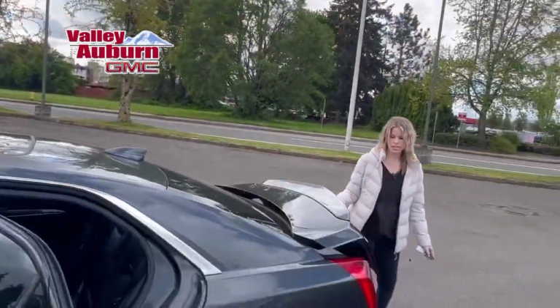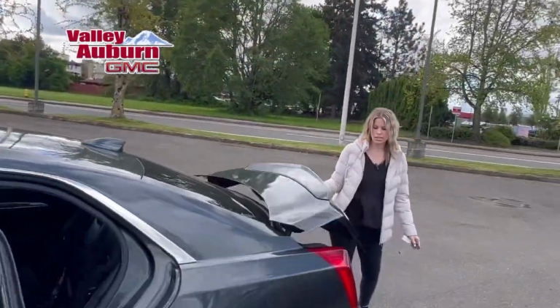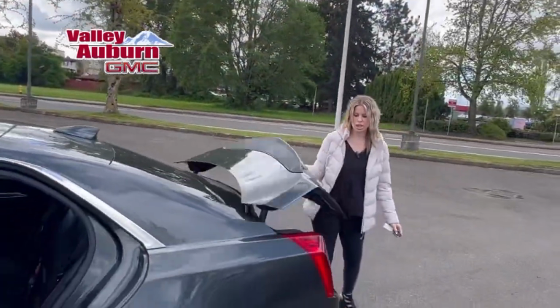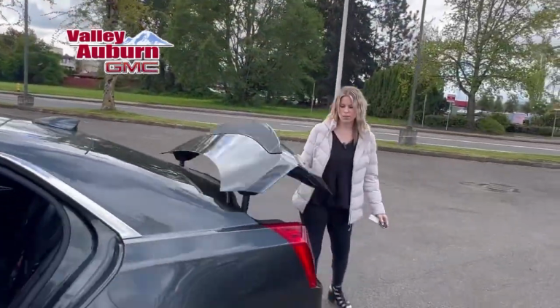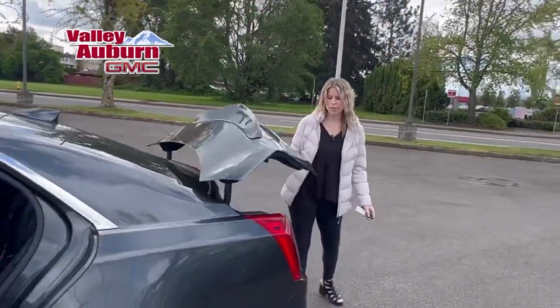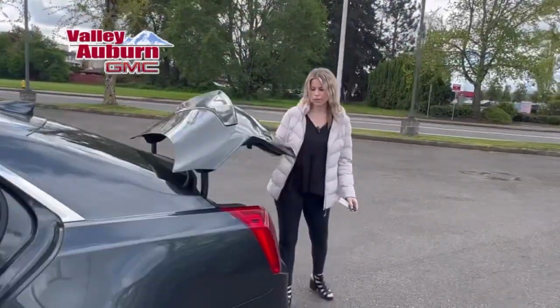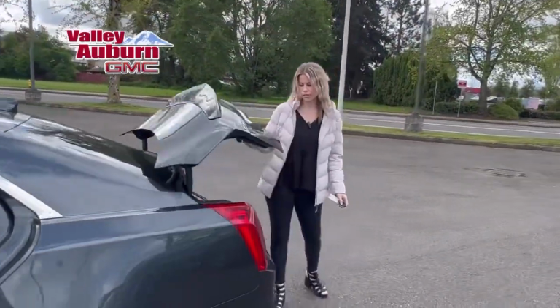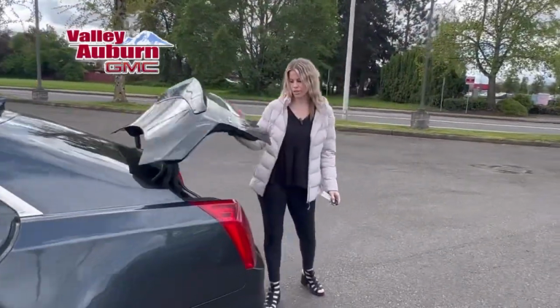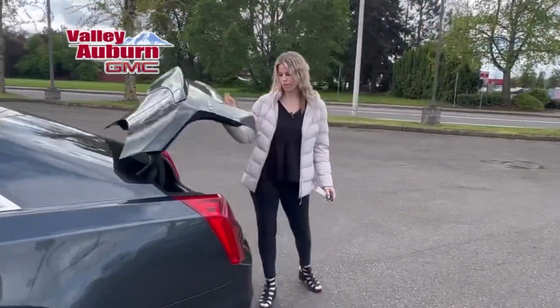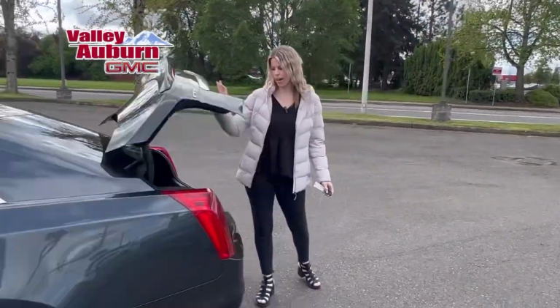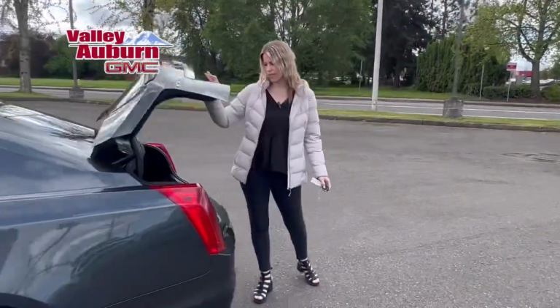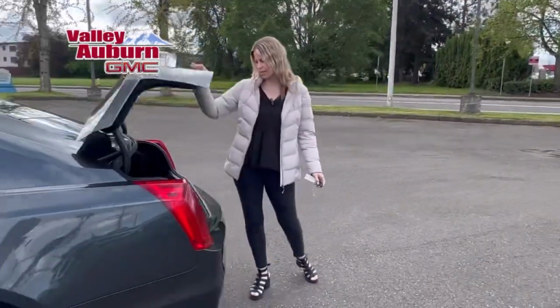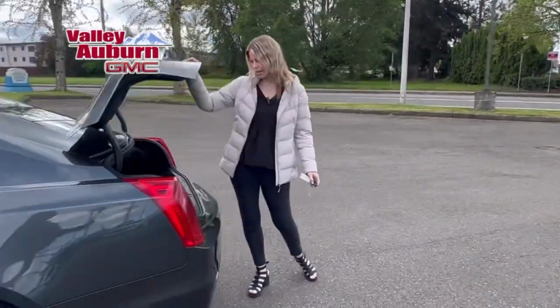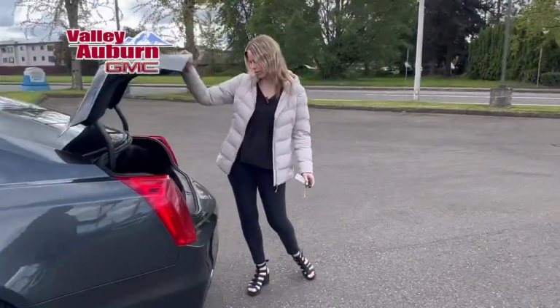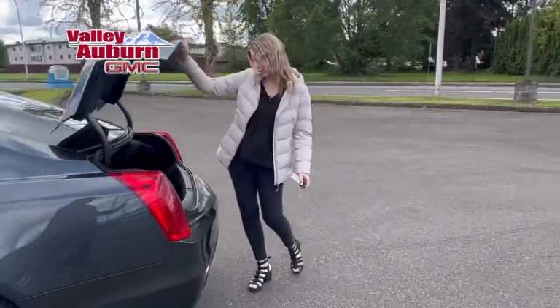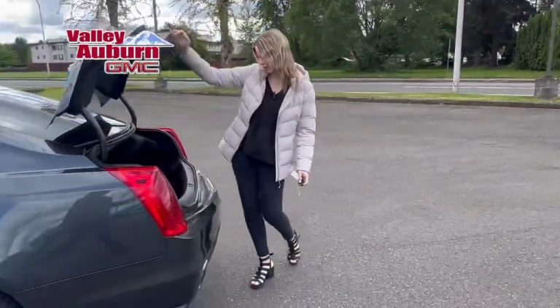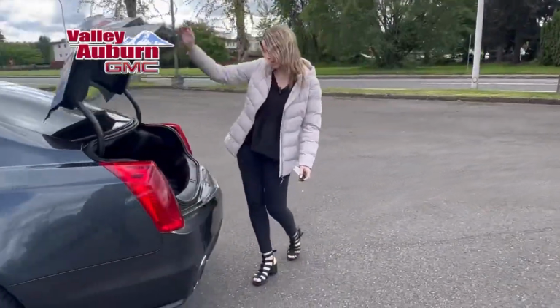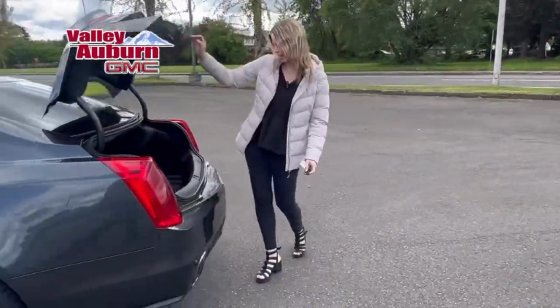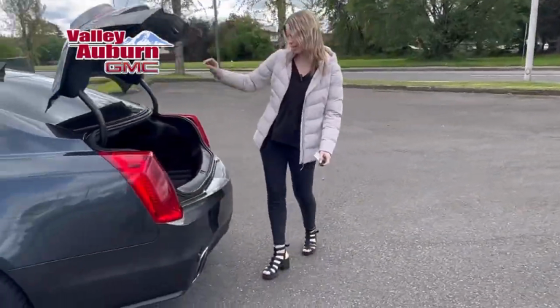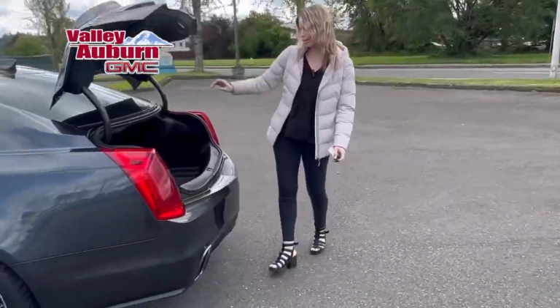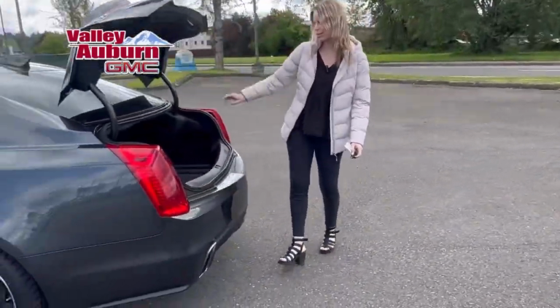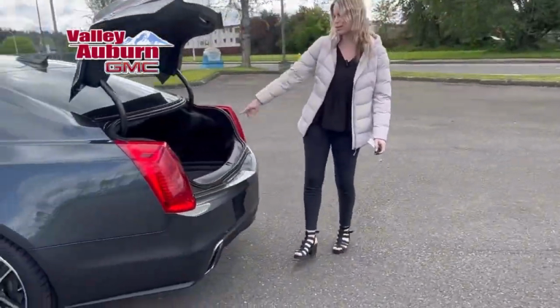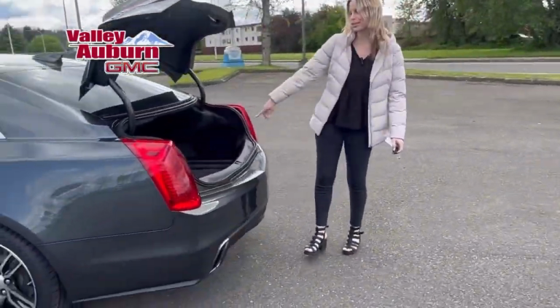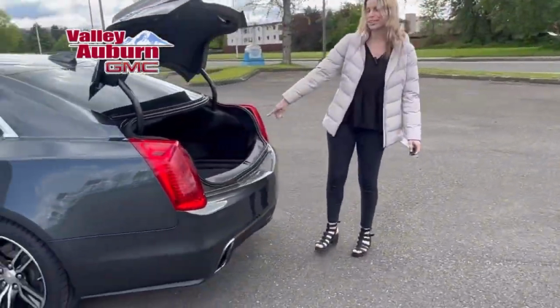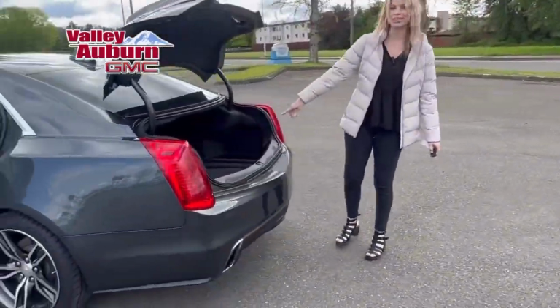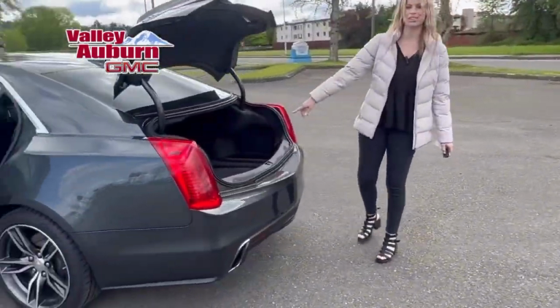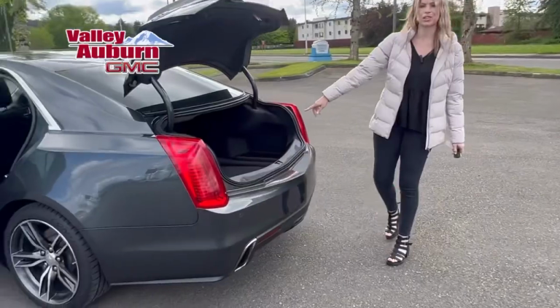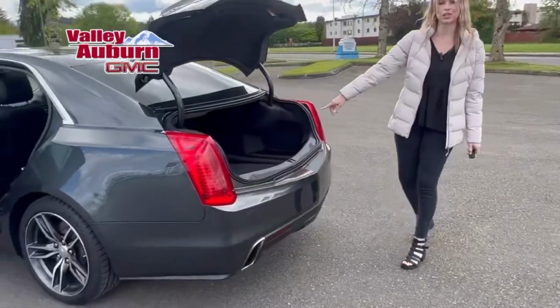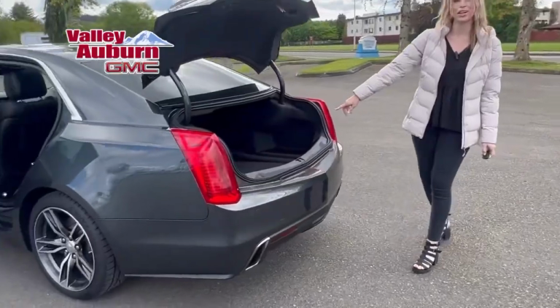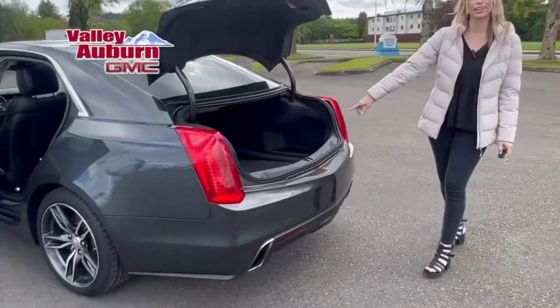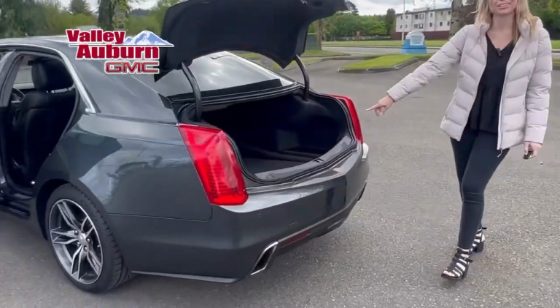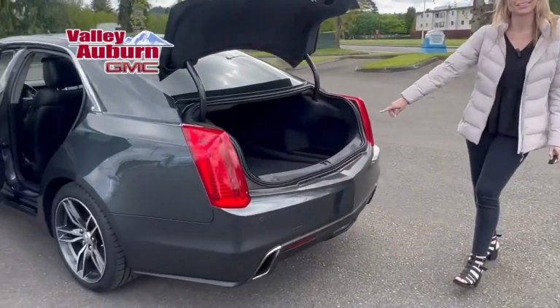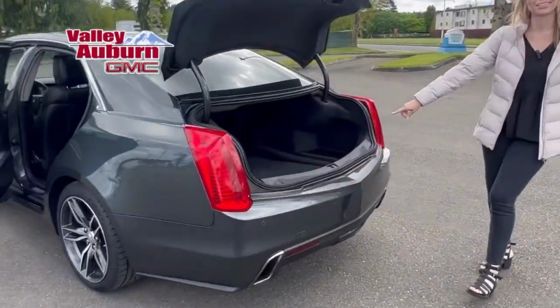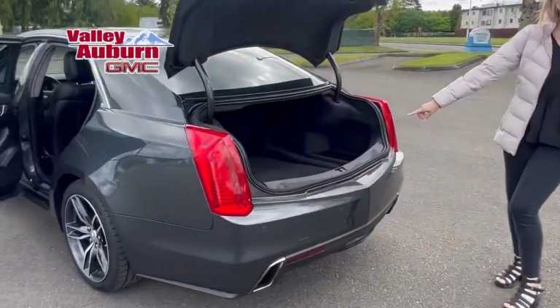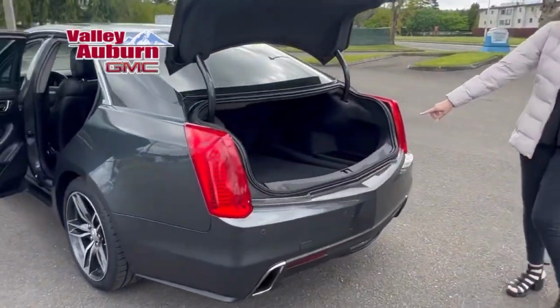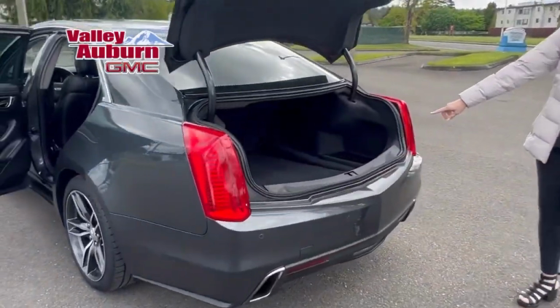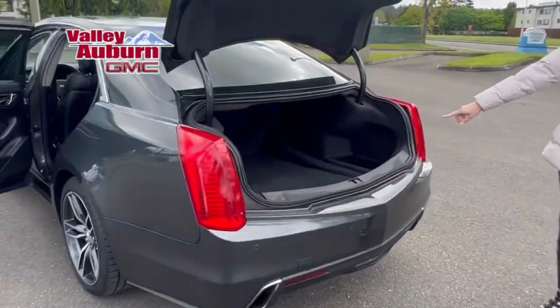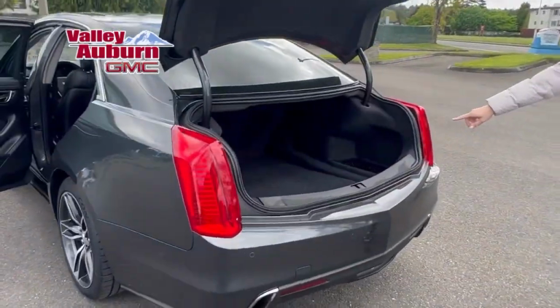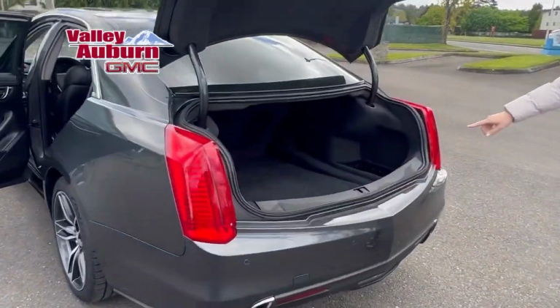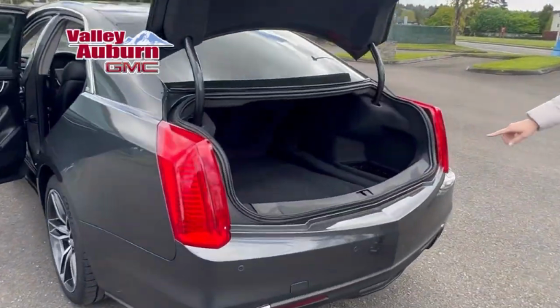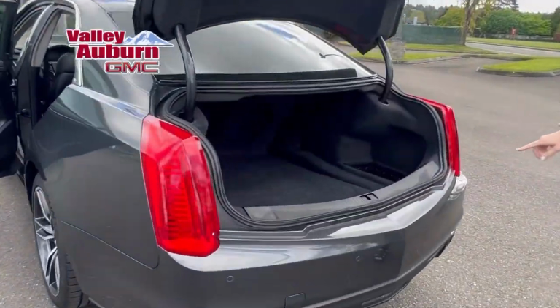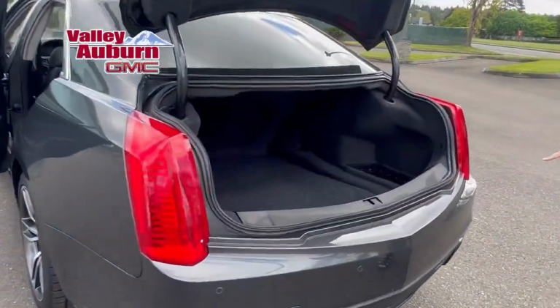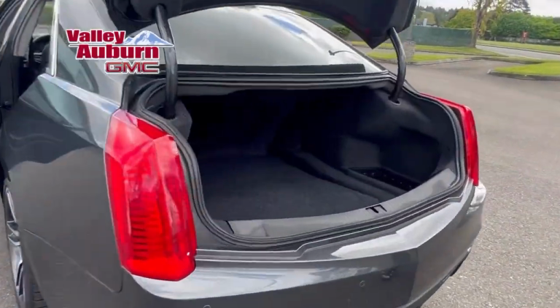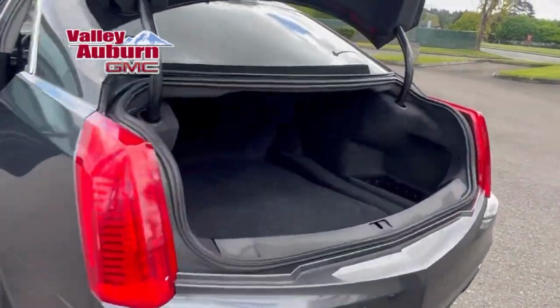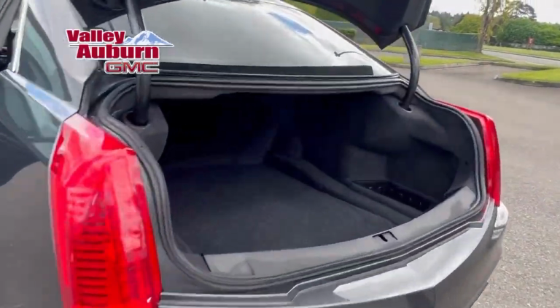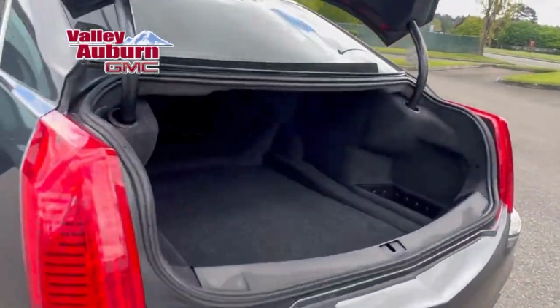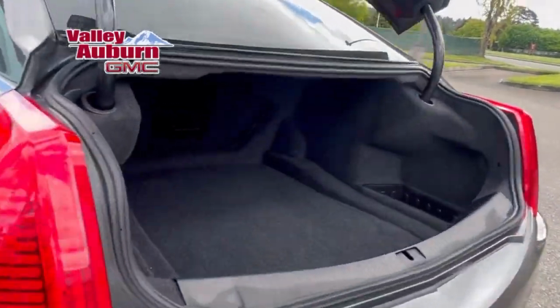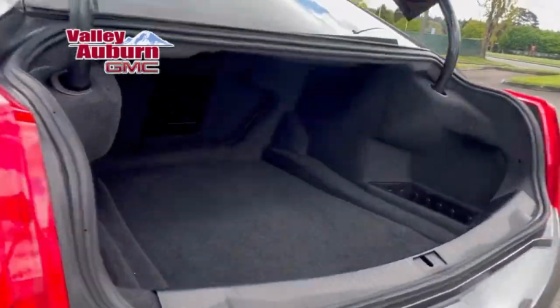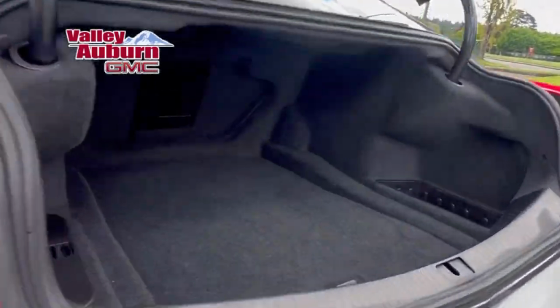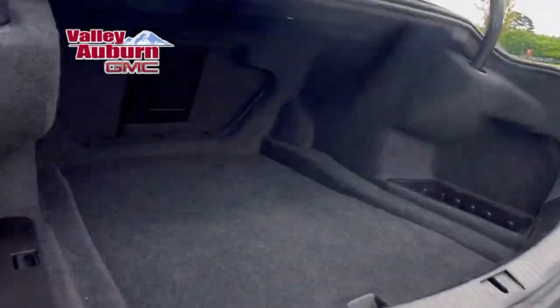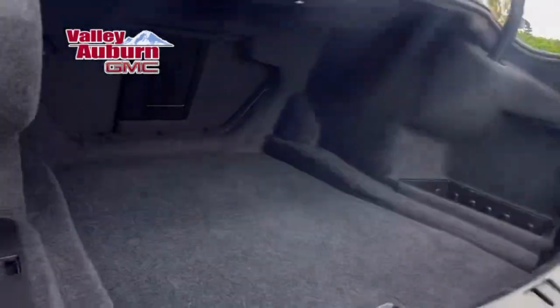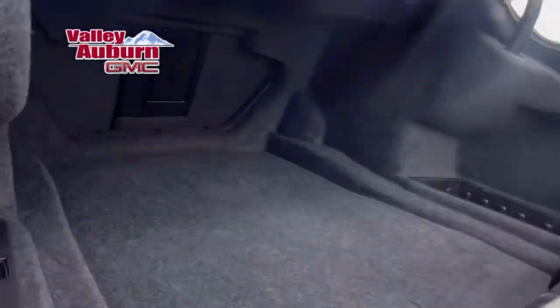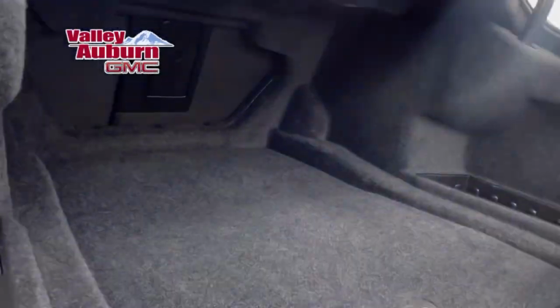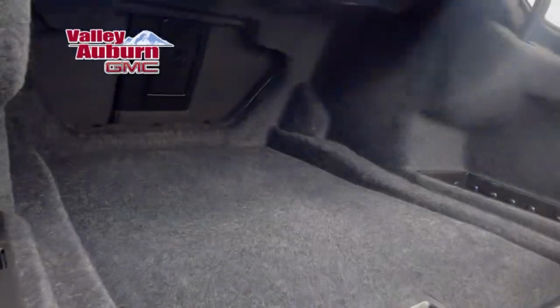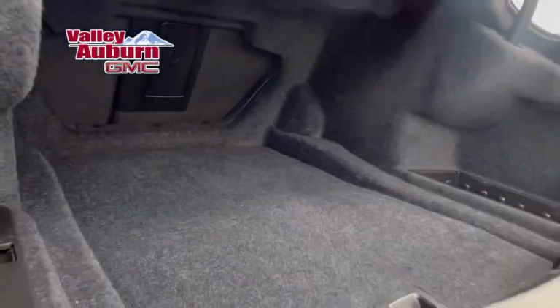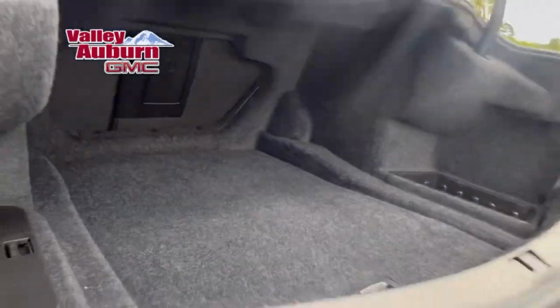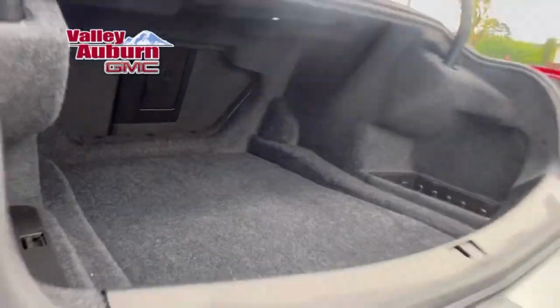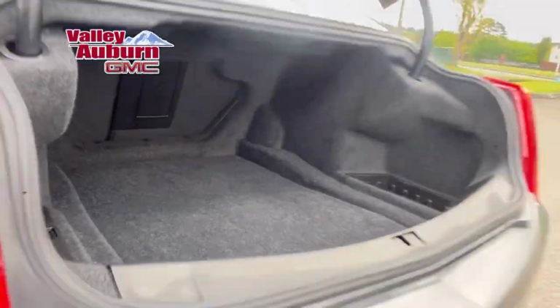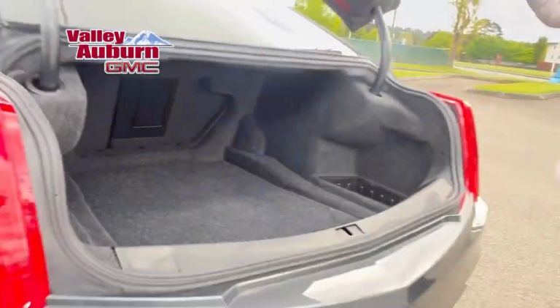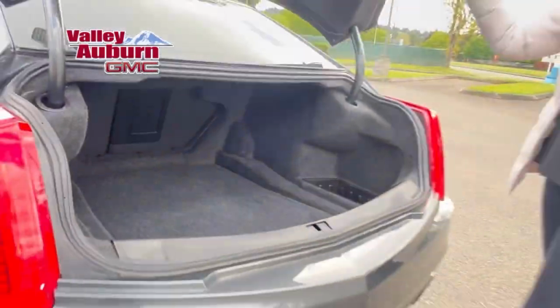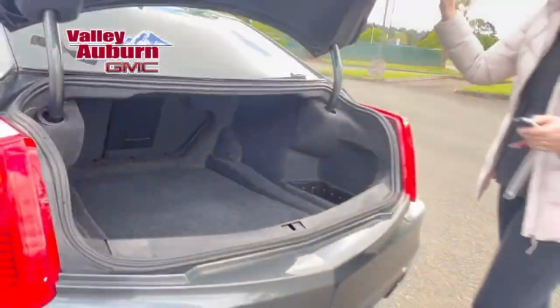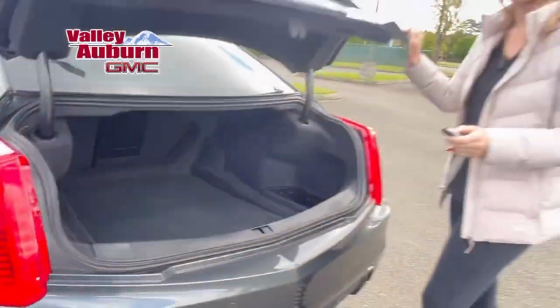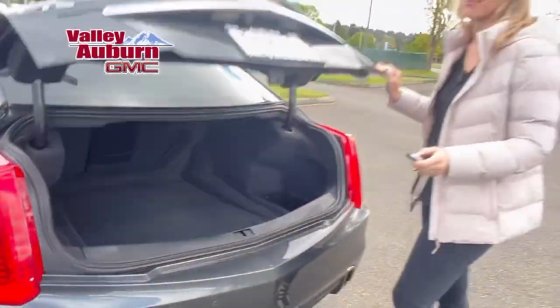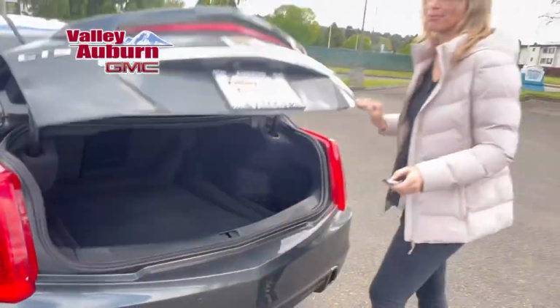It's got about 35,000 miles. Look at the trunk — the size of these trunks in these sedans. Gets me every time.